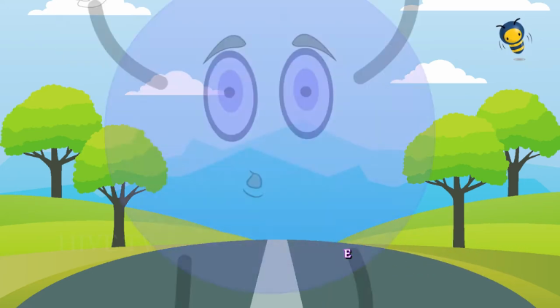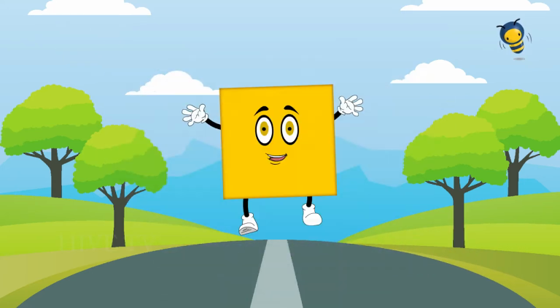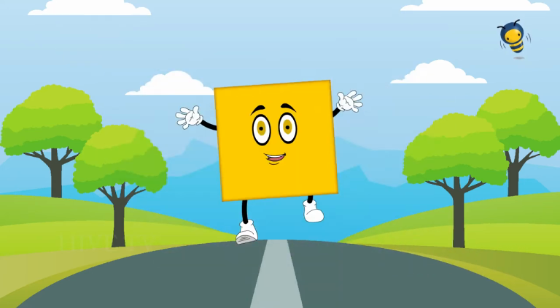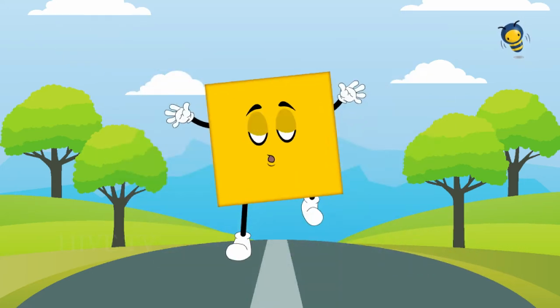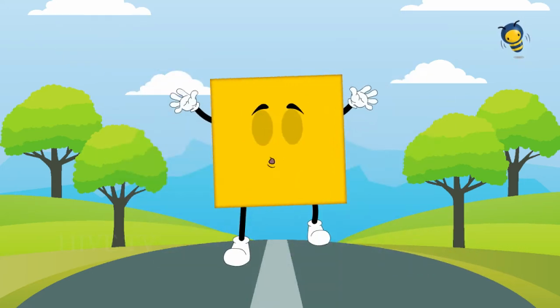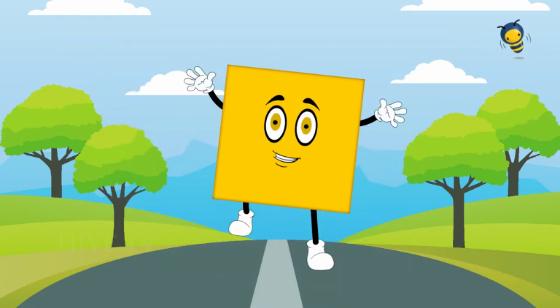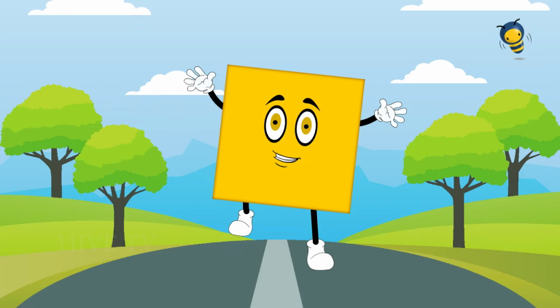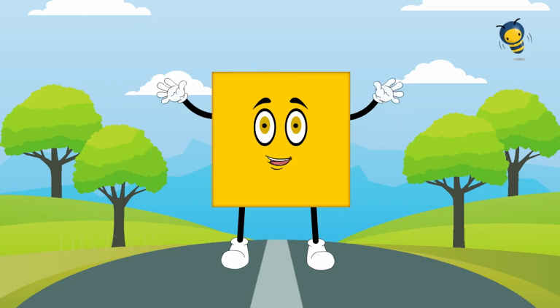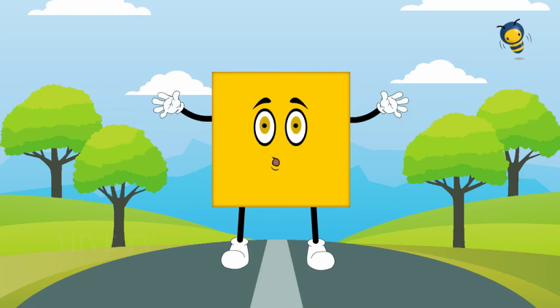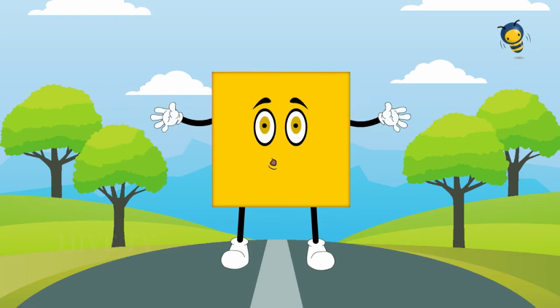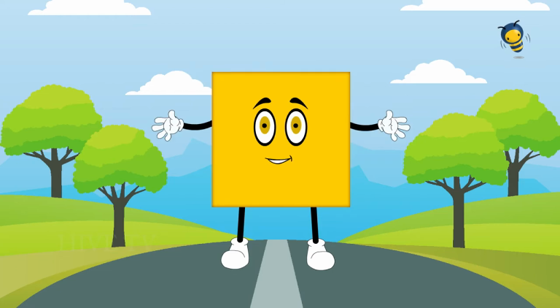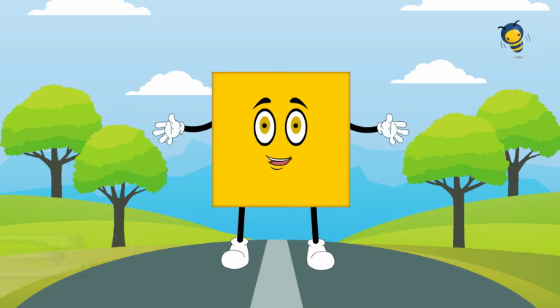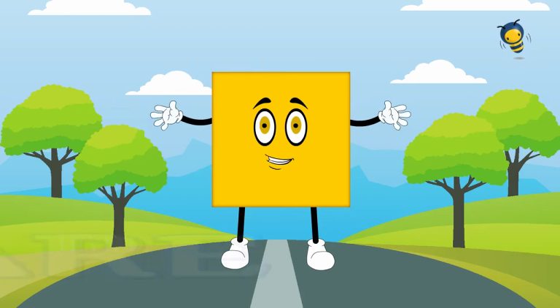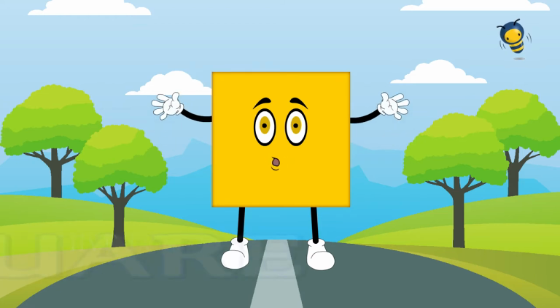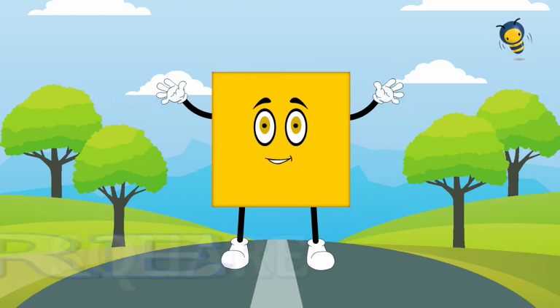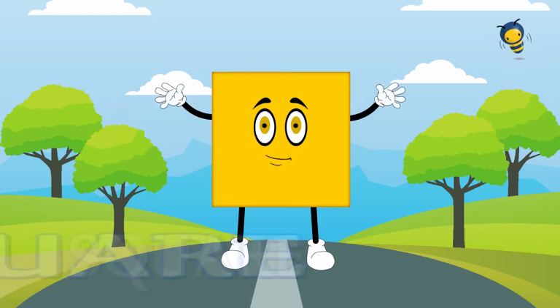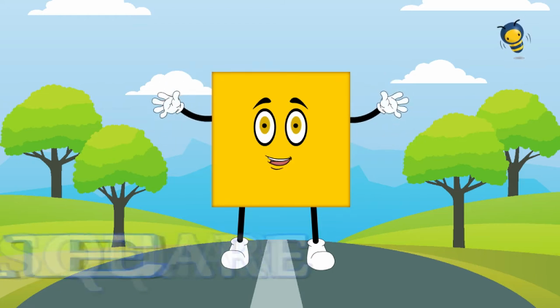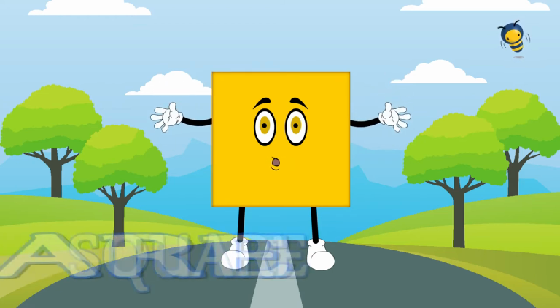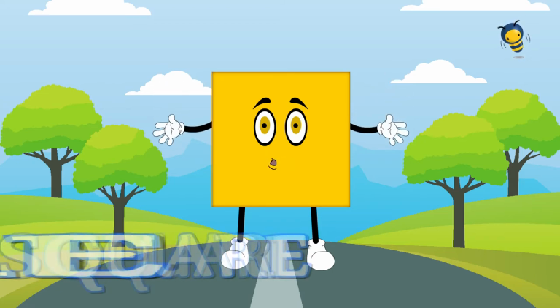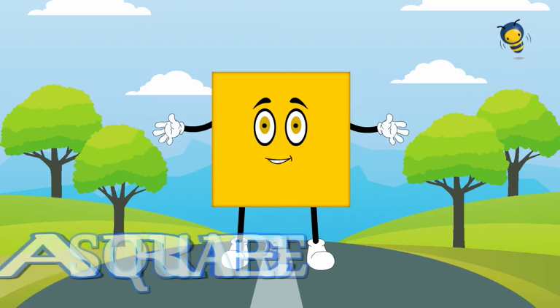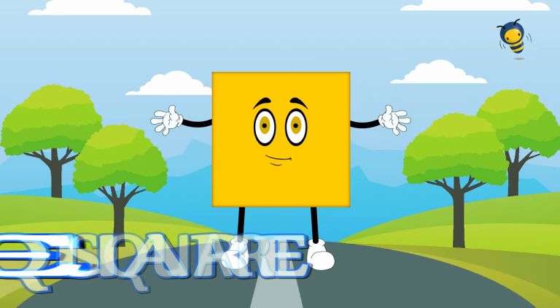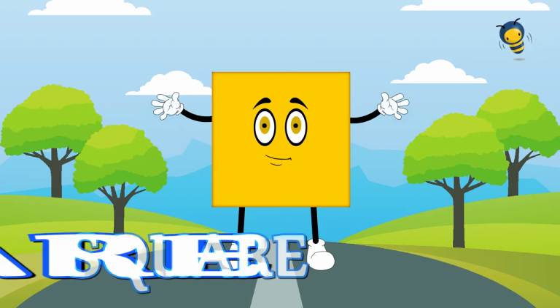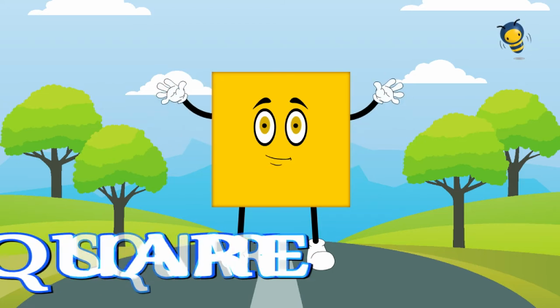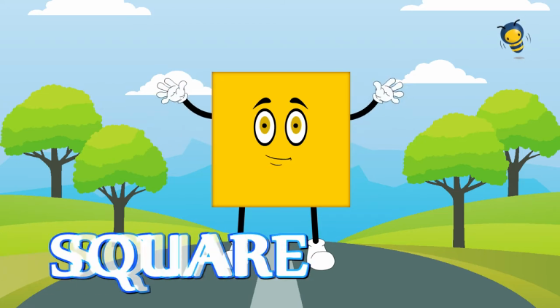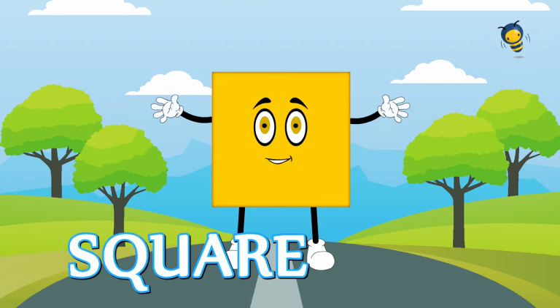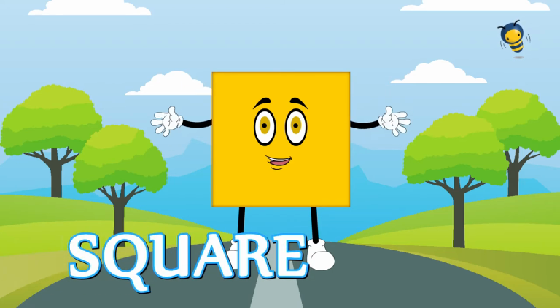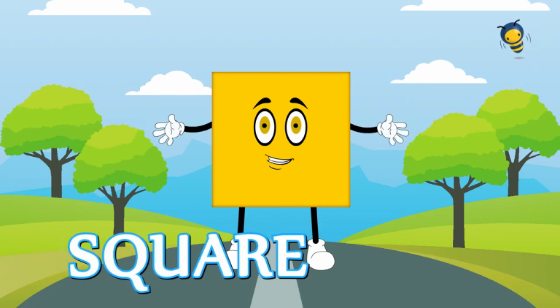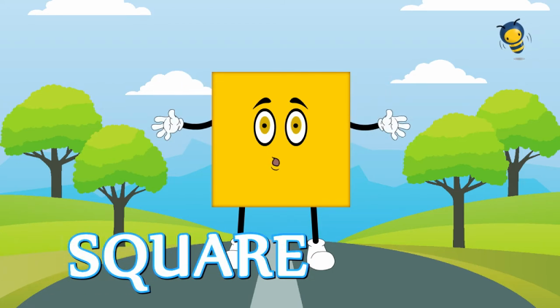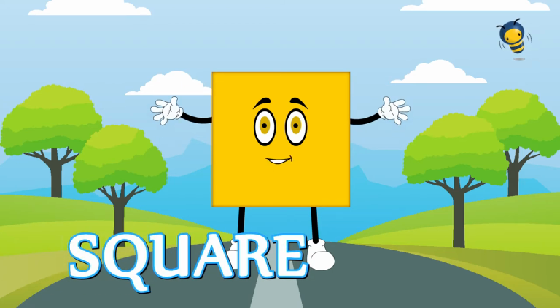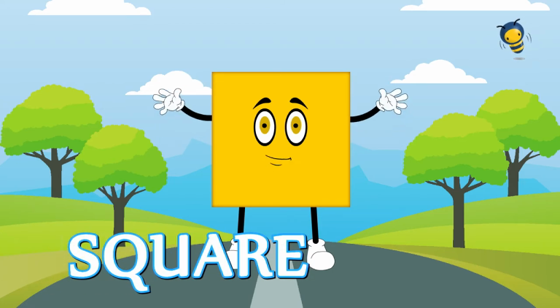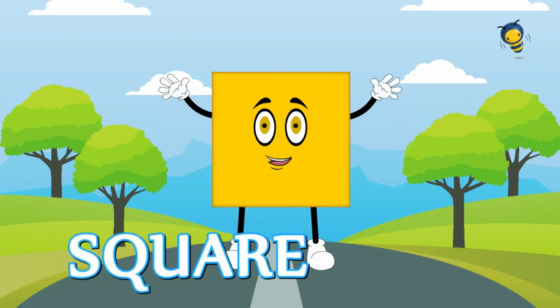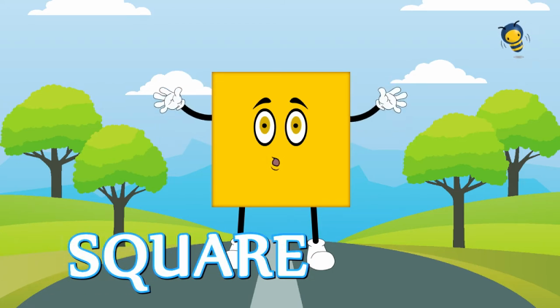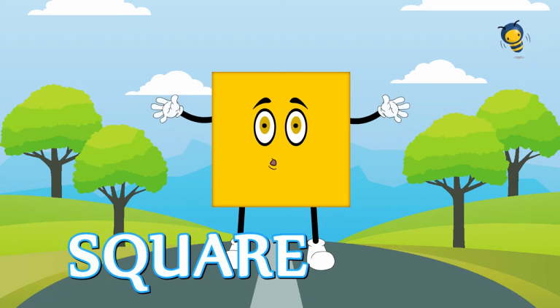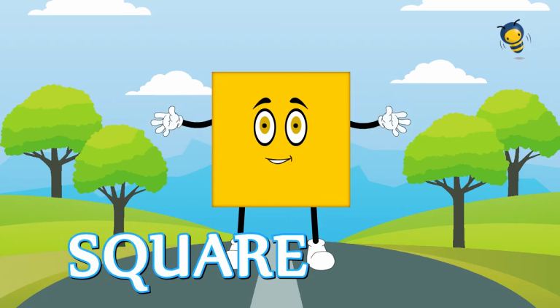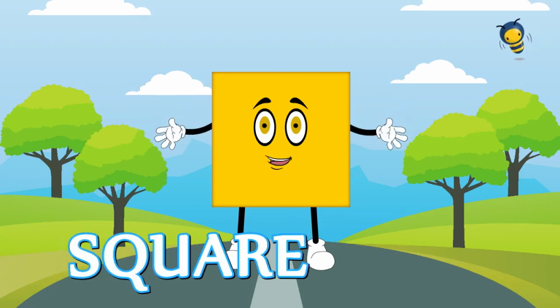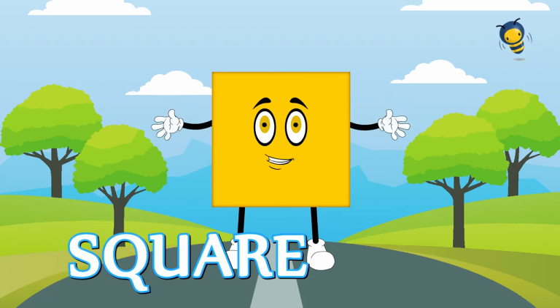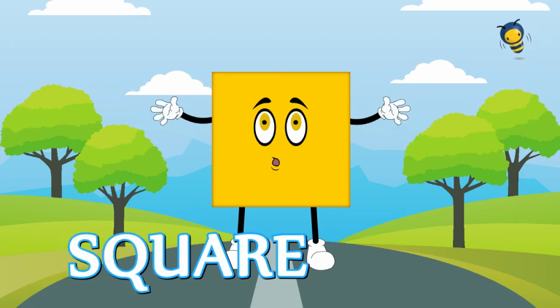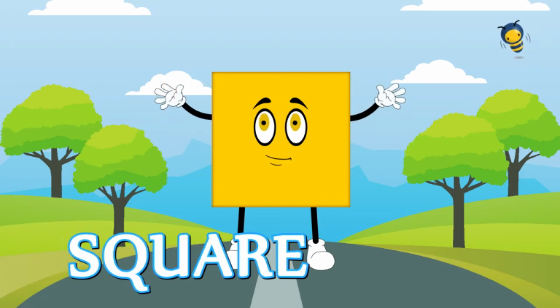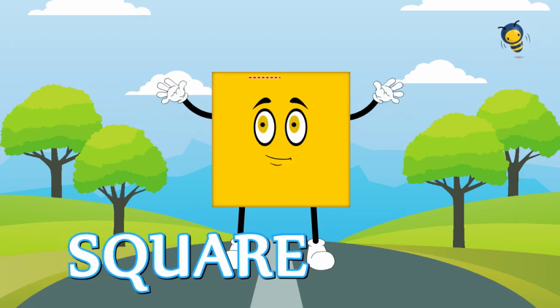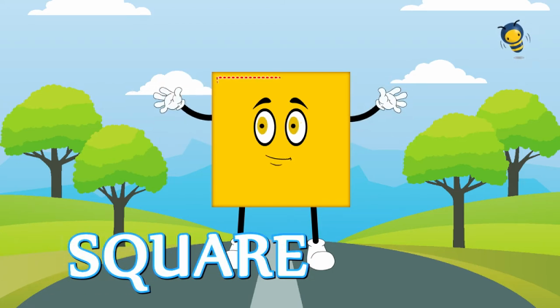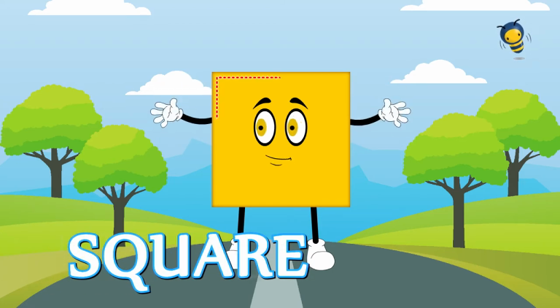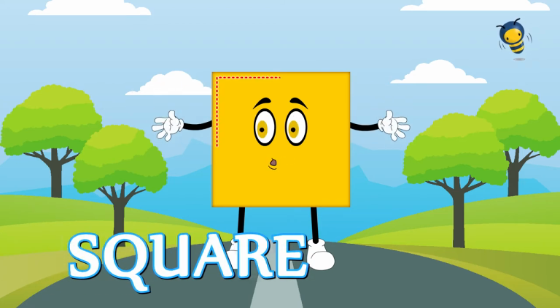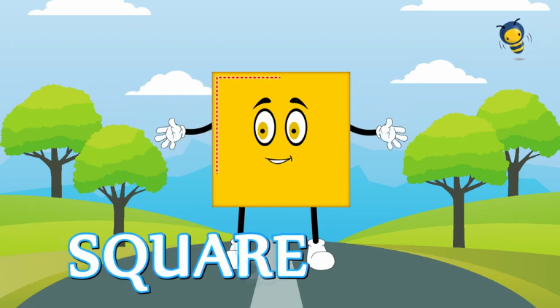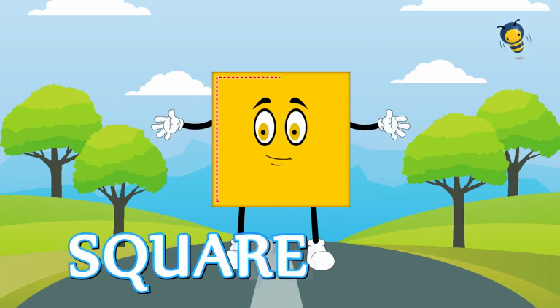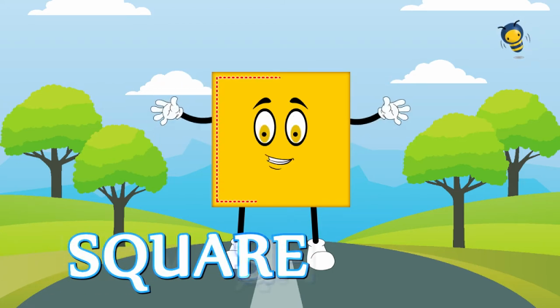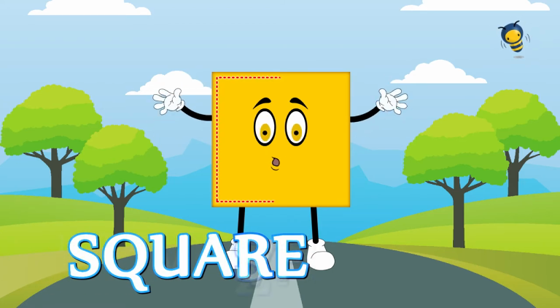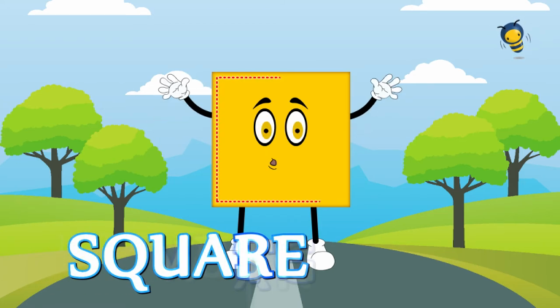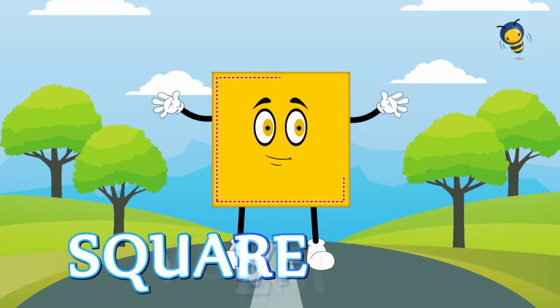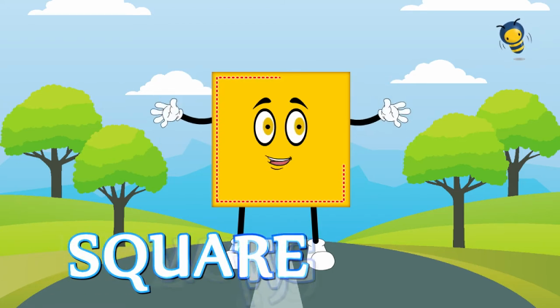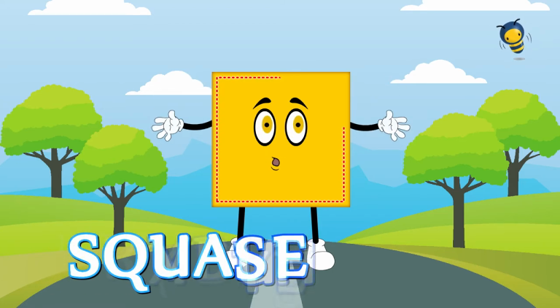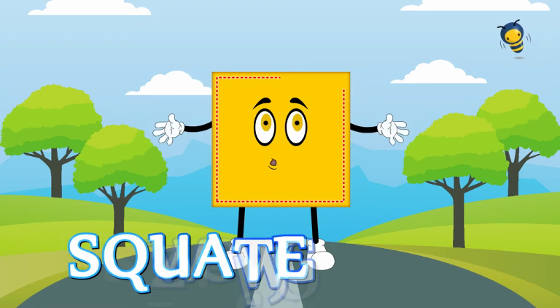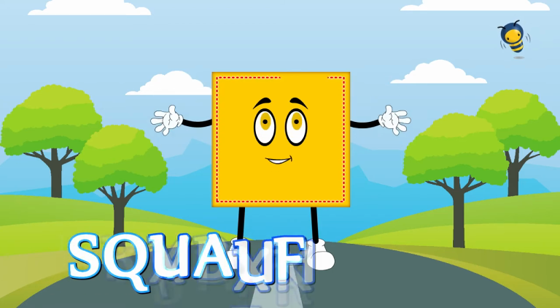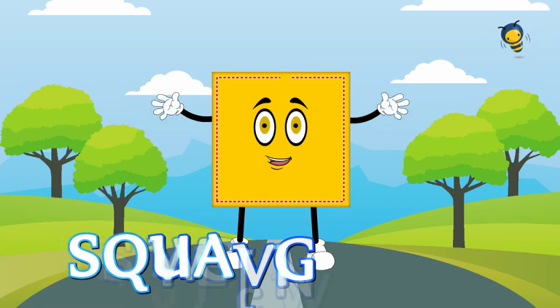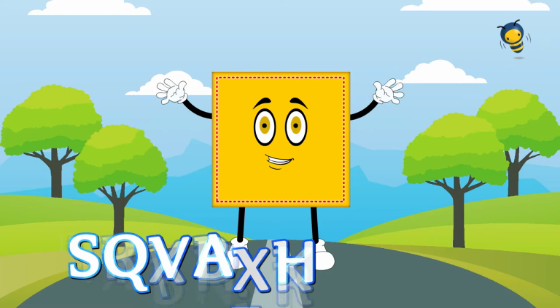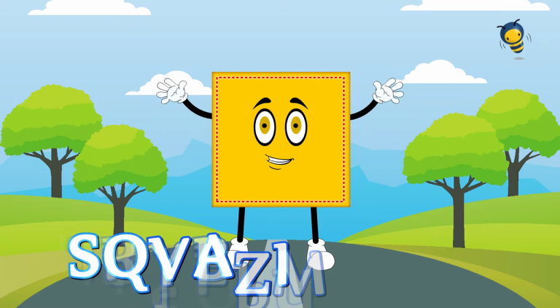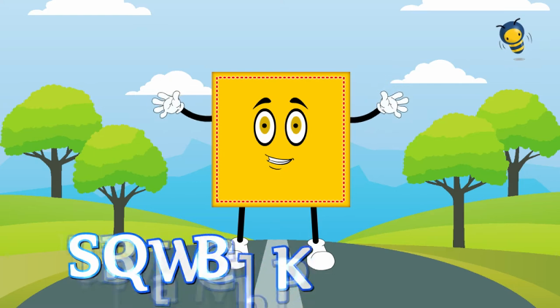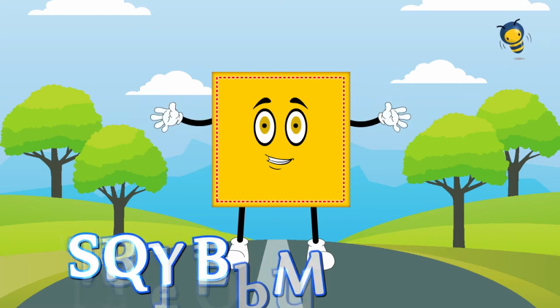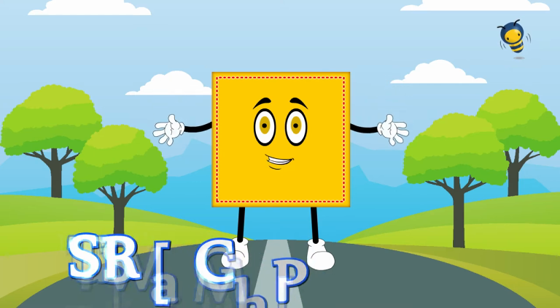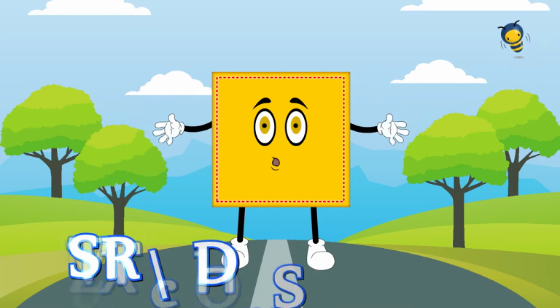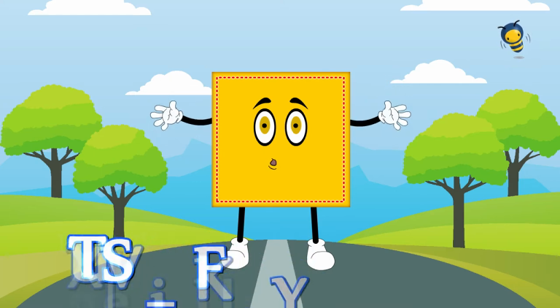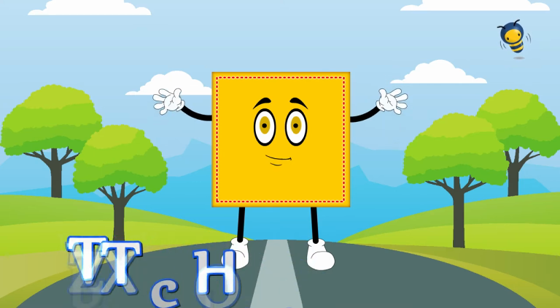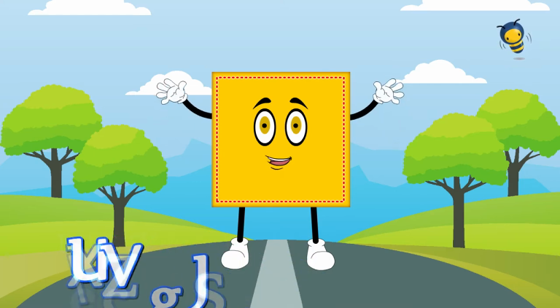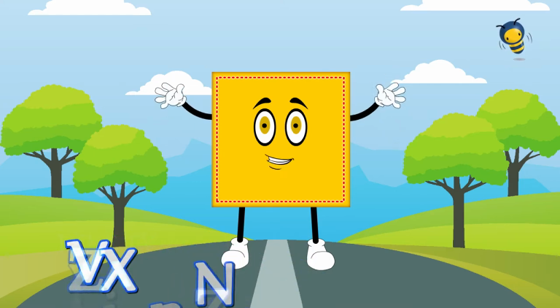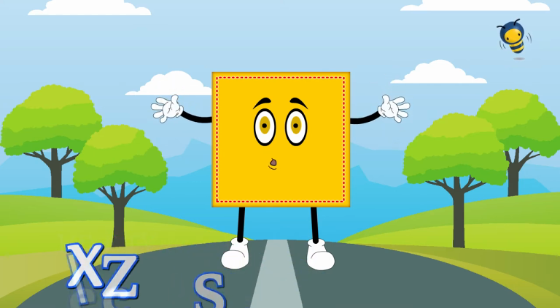Squares have four corners. Squares have four sides. All corners are the same. All sides are the same.